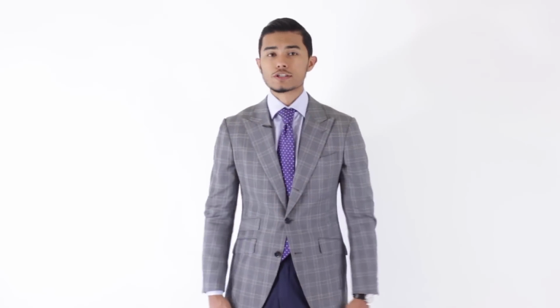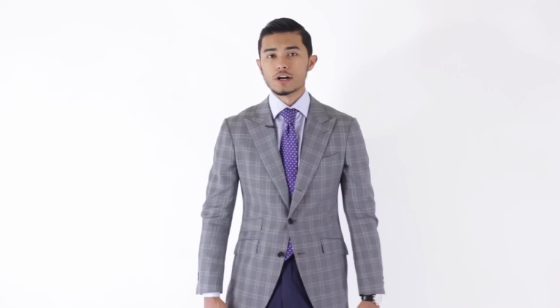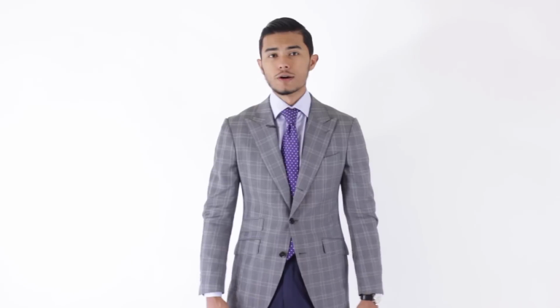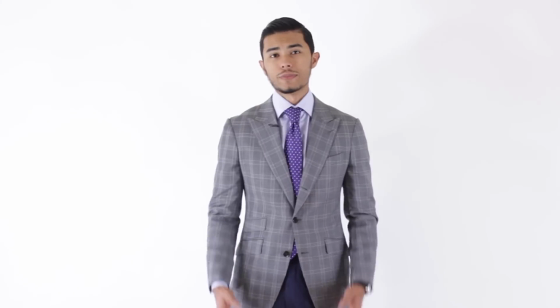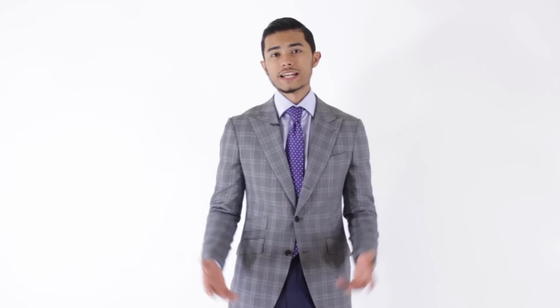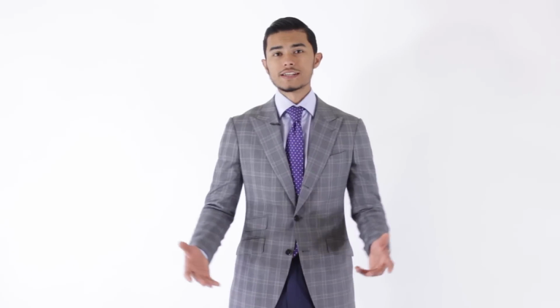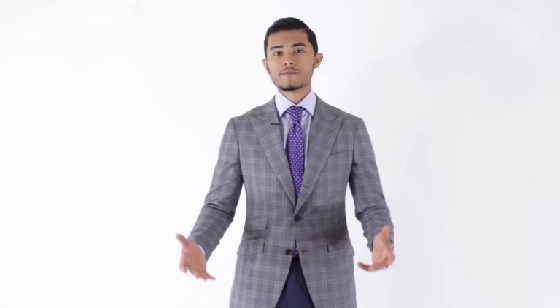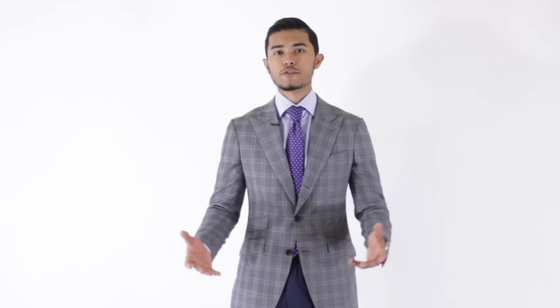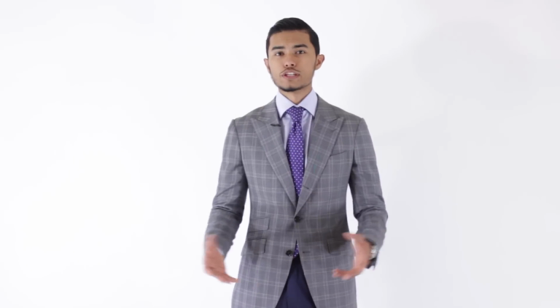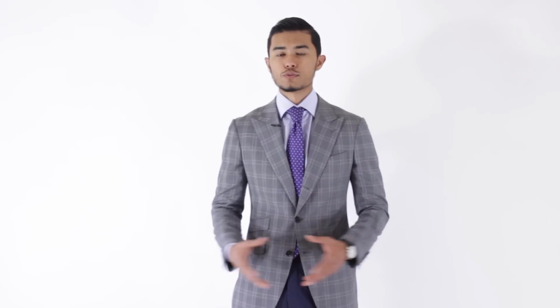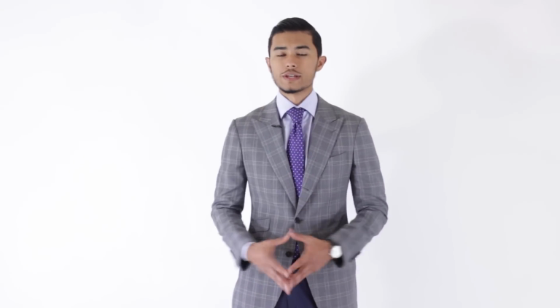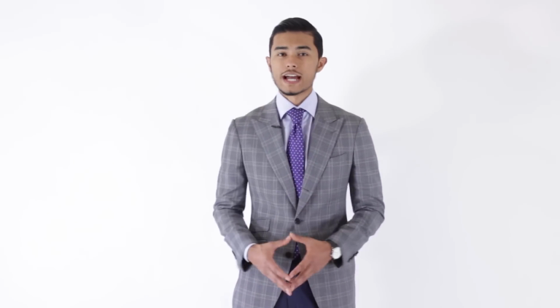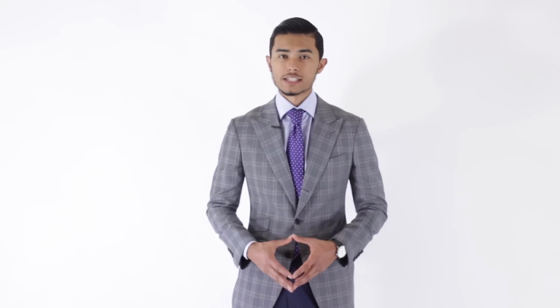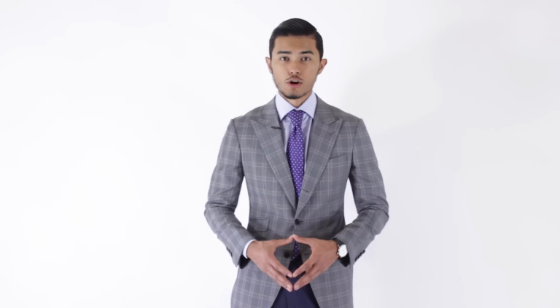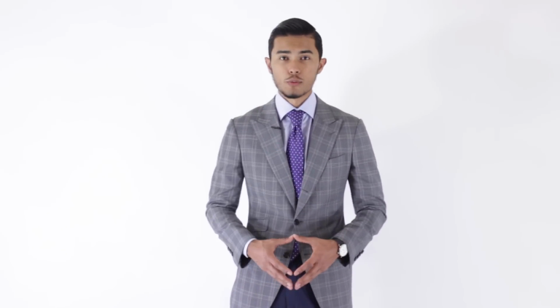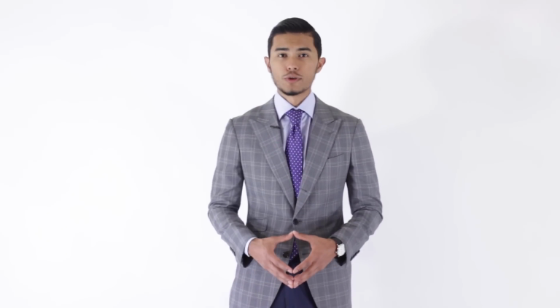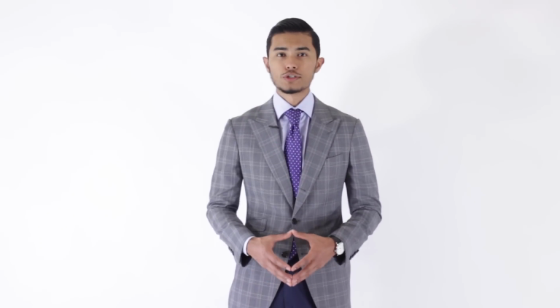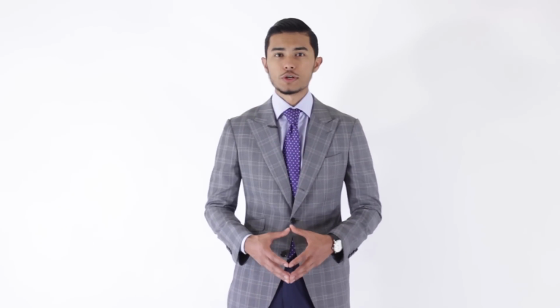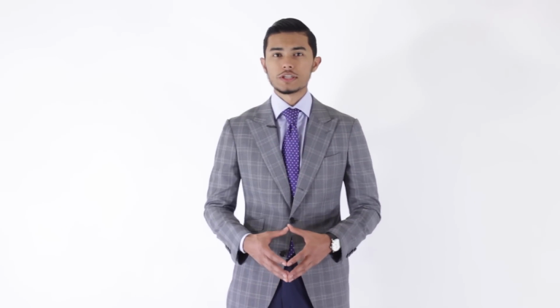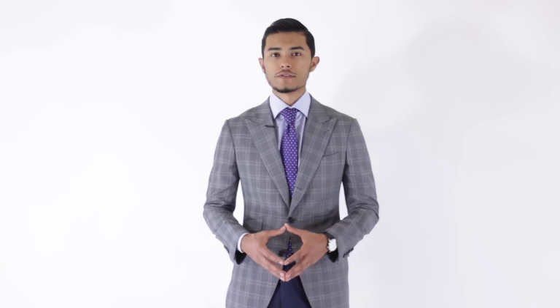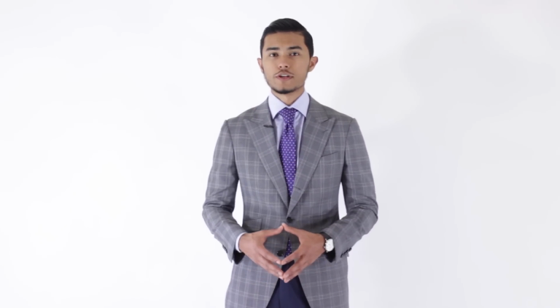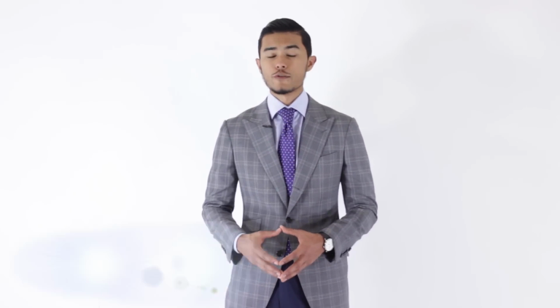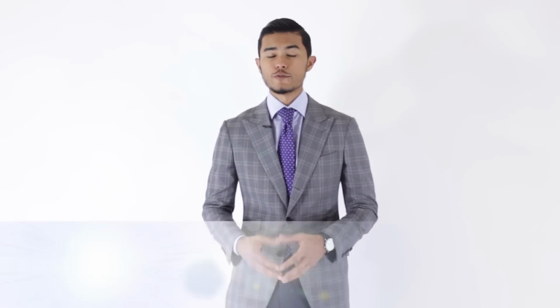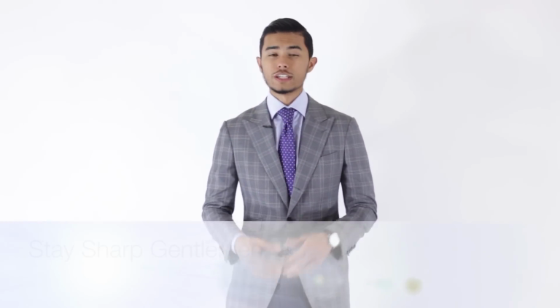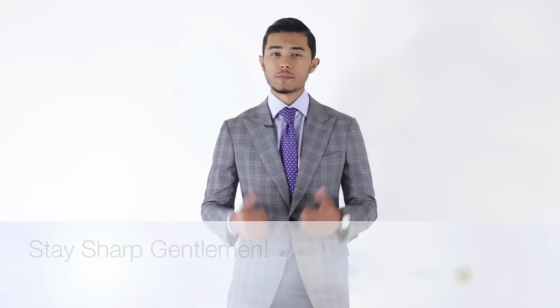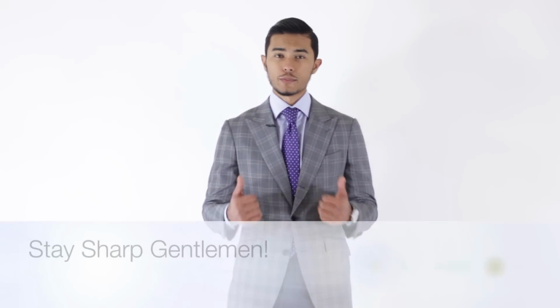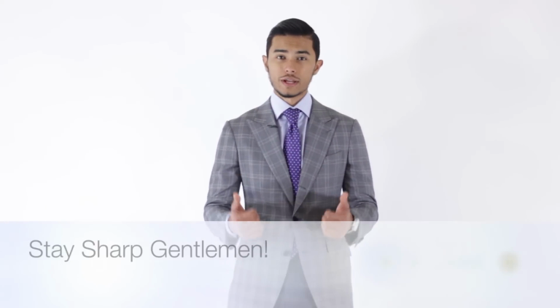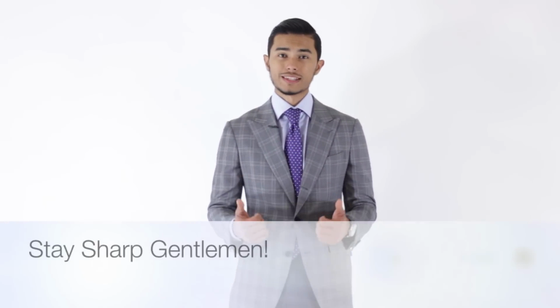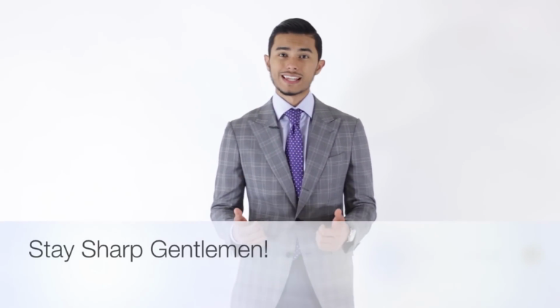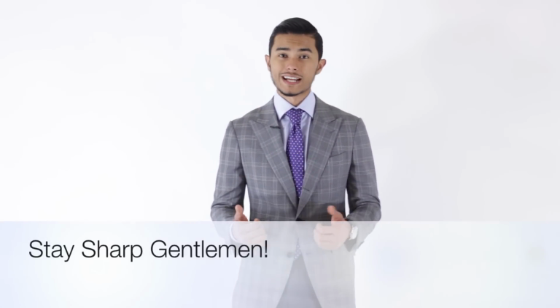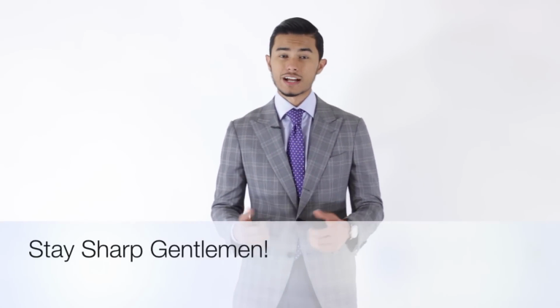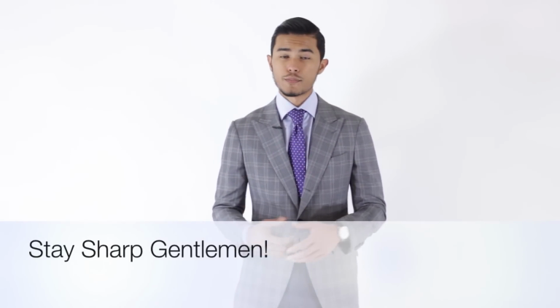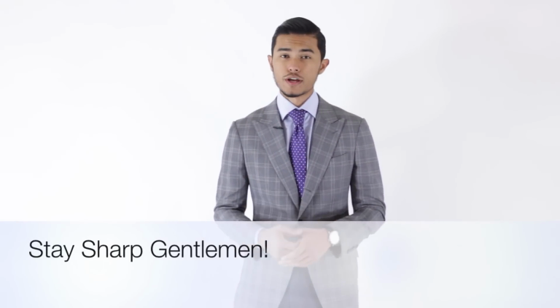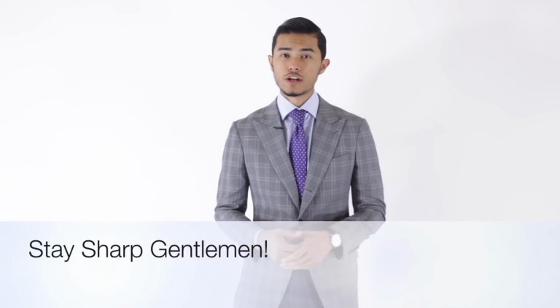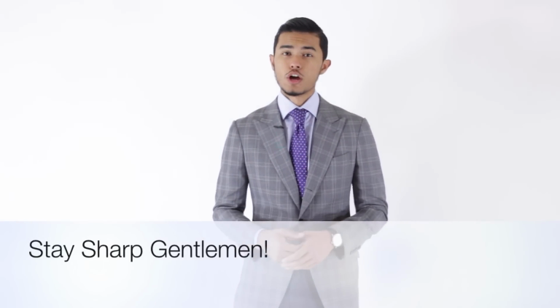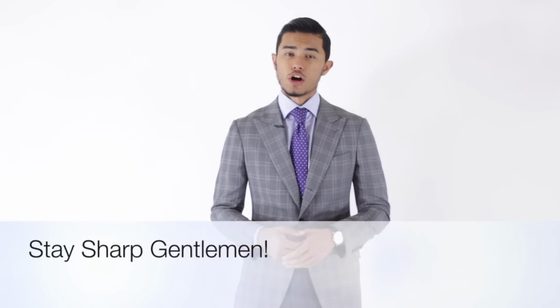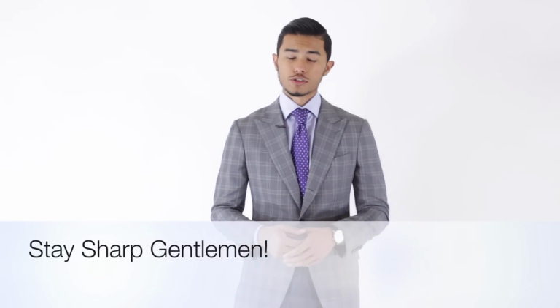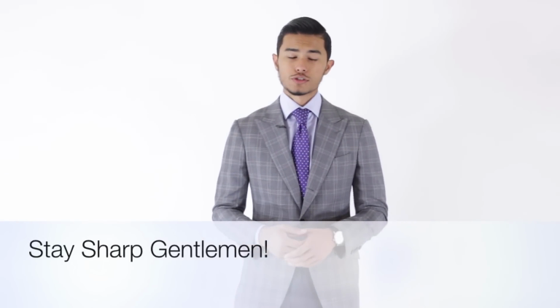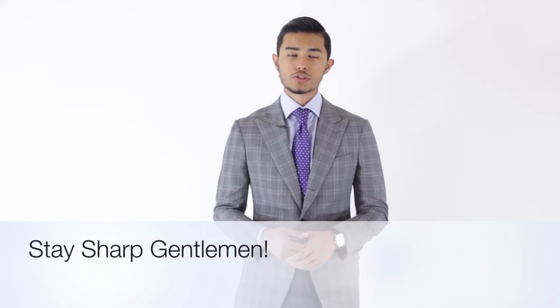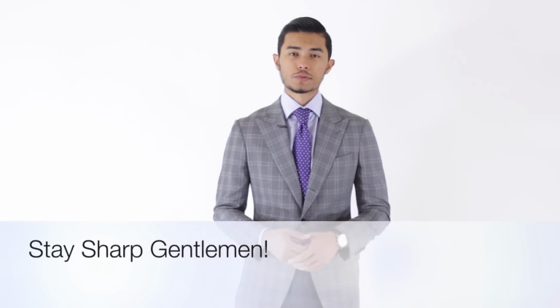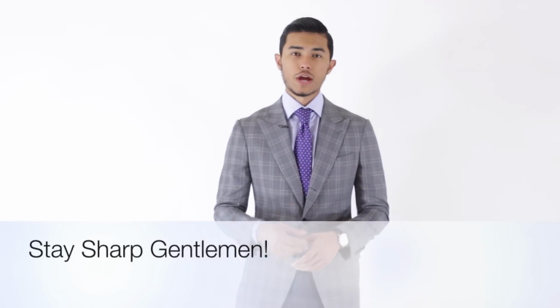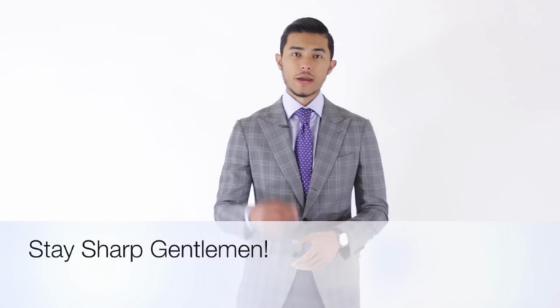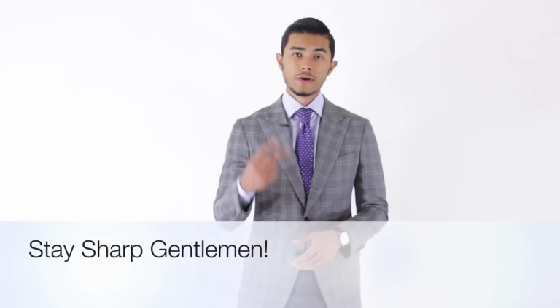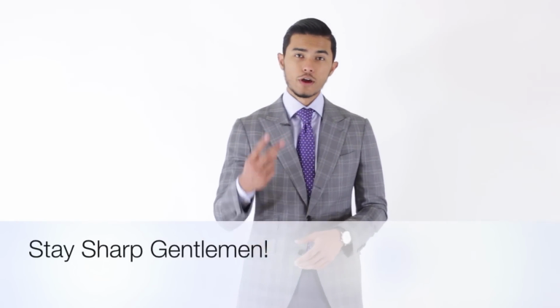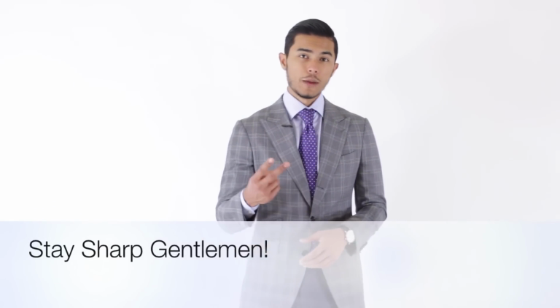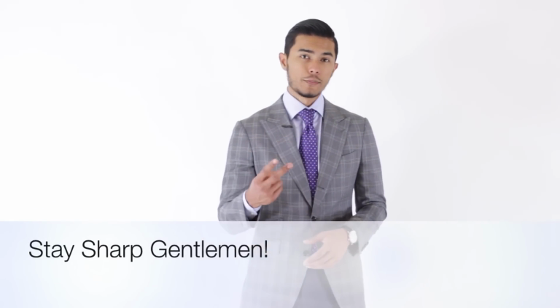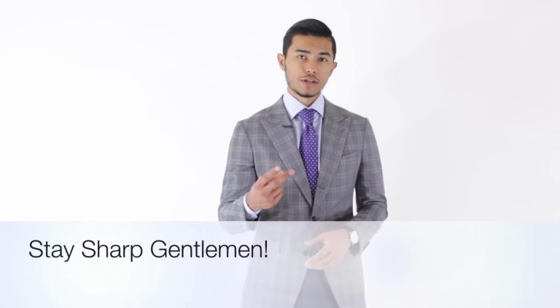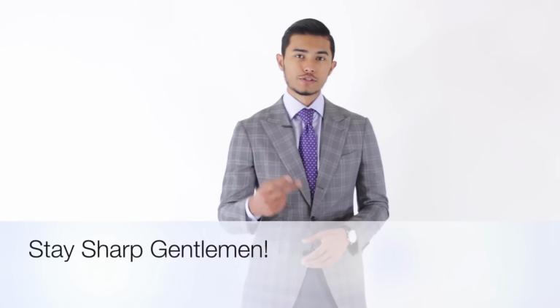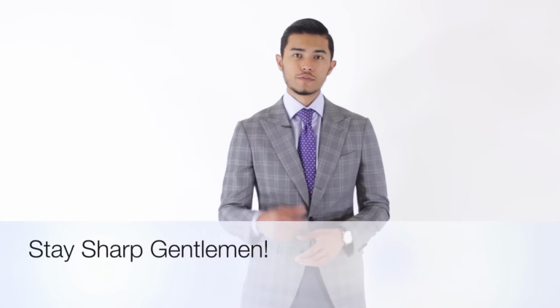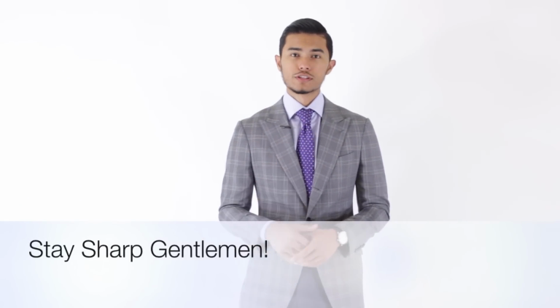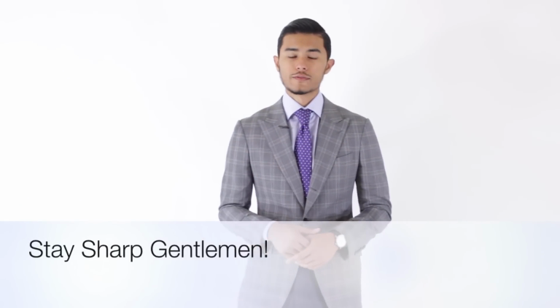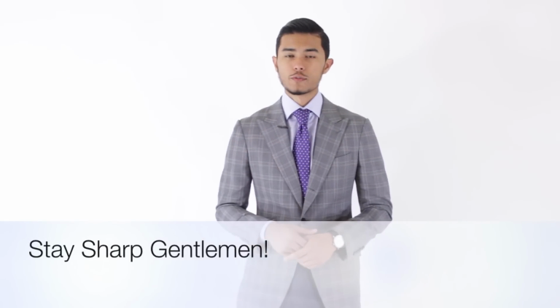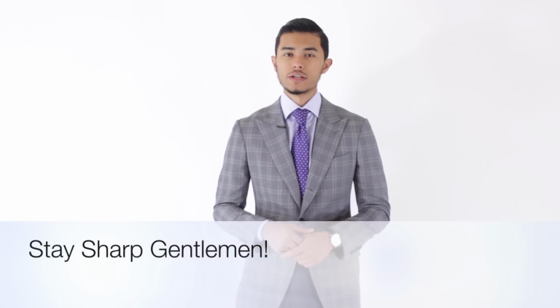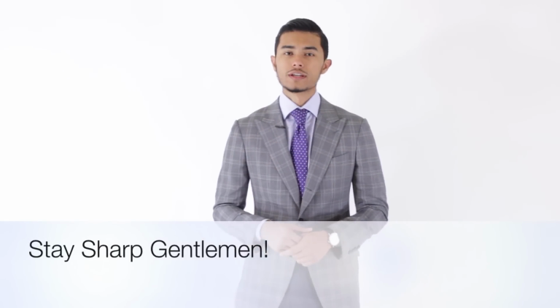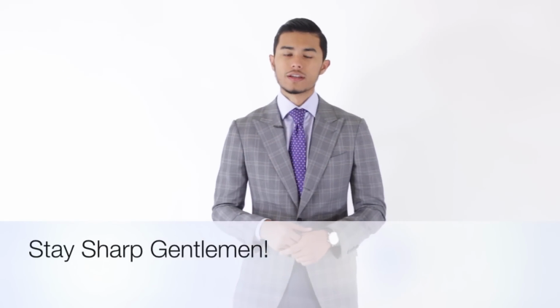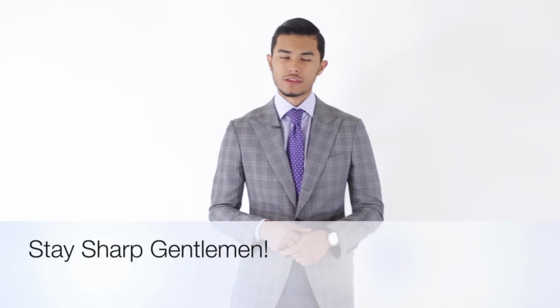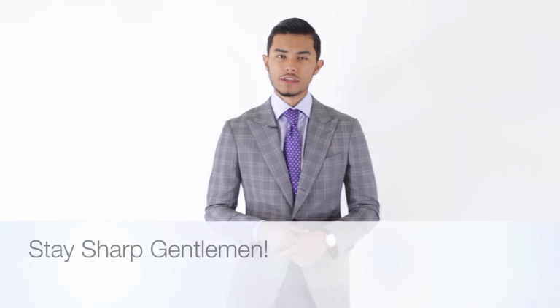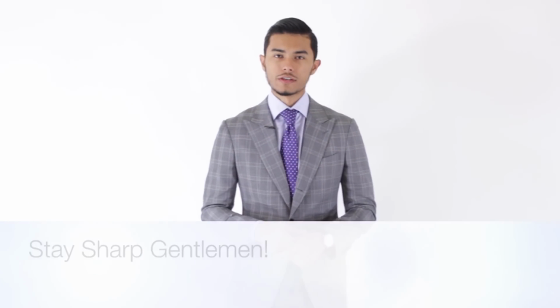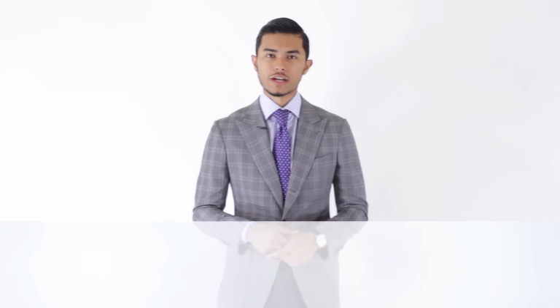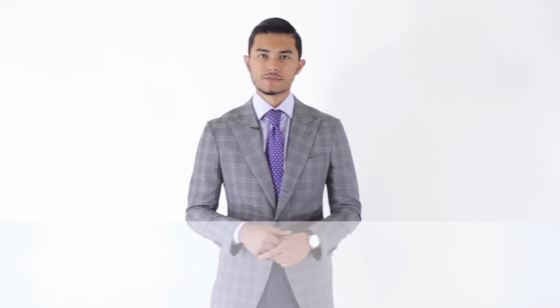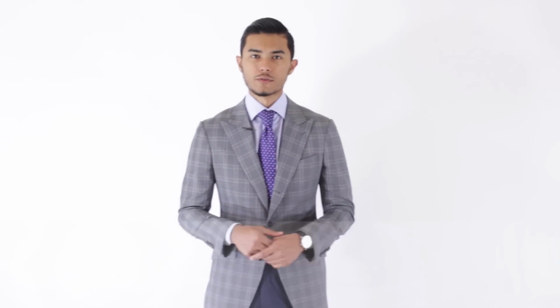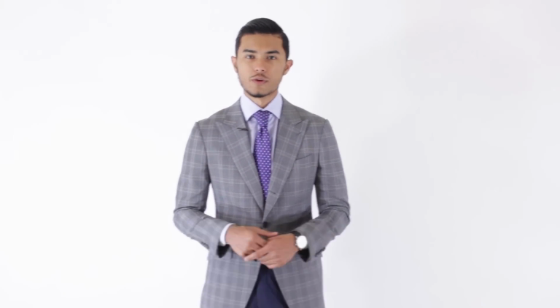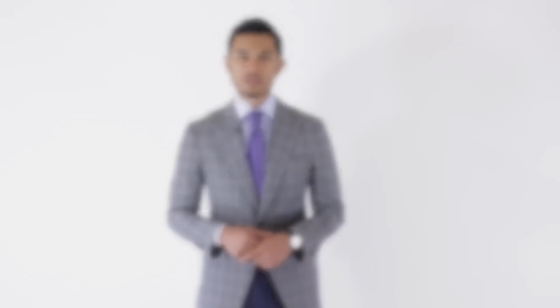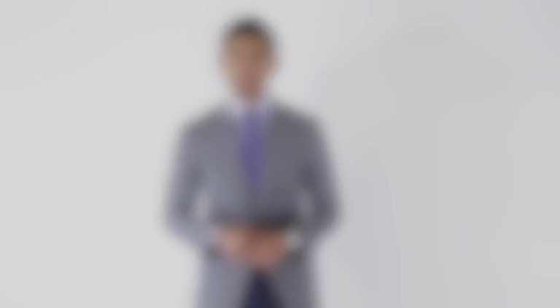That's it for this week guys. I hope you enjoyed this video. If you did, remember to hit the like button and also subscribe — I put out two videos every week. Thank you guys for watching.